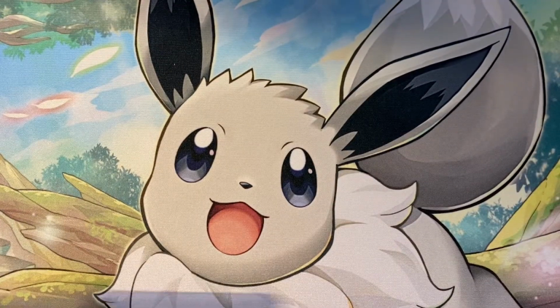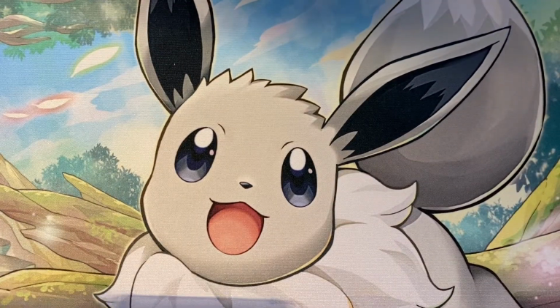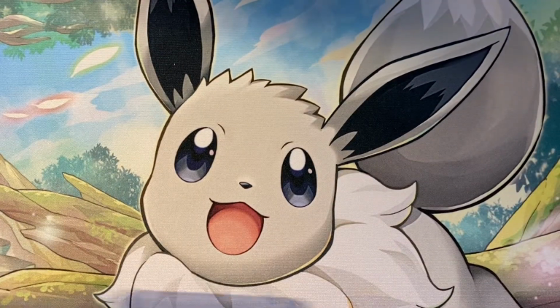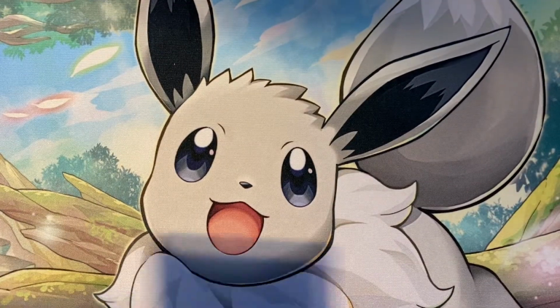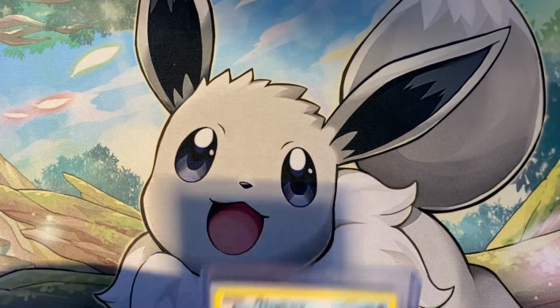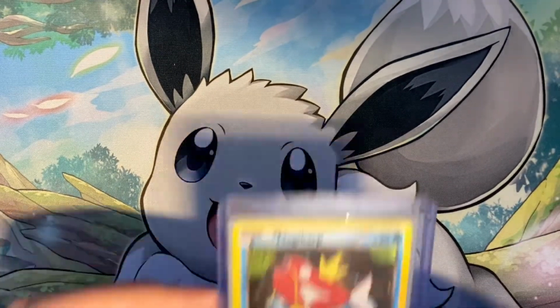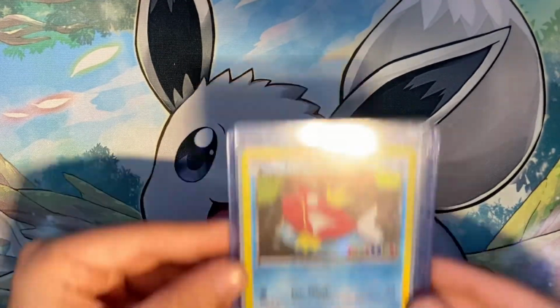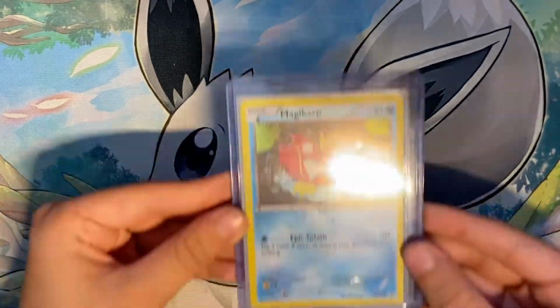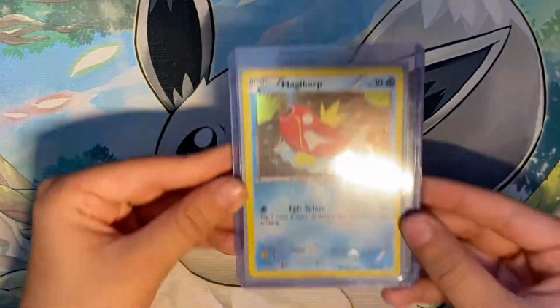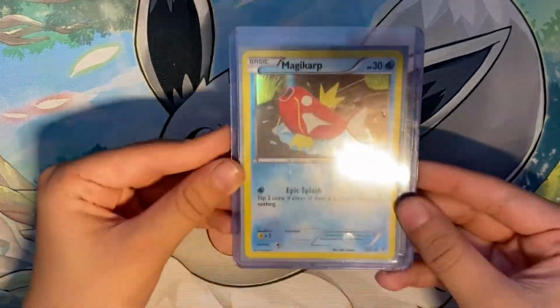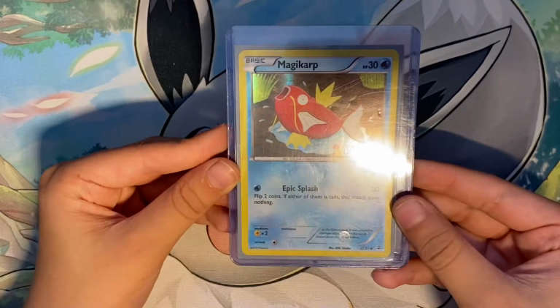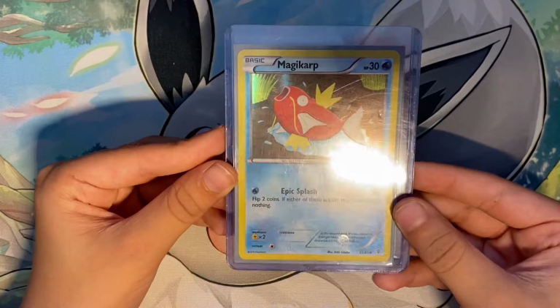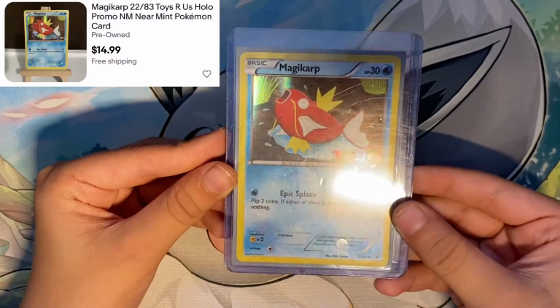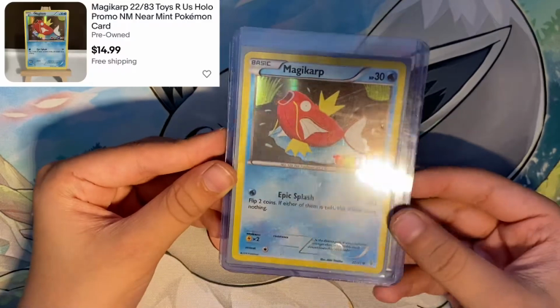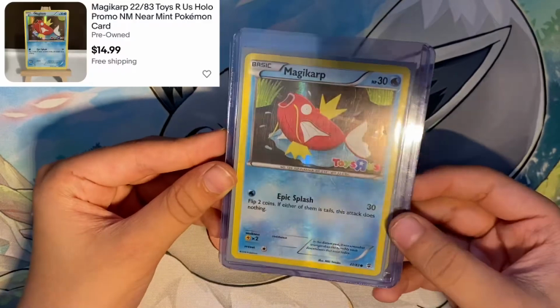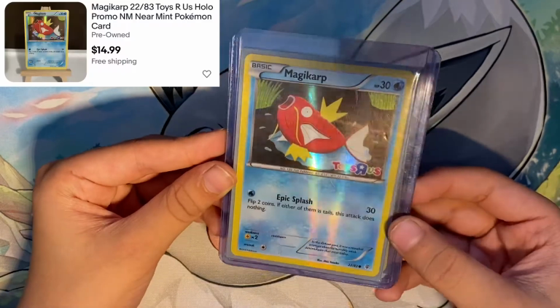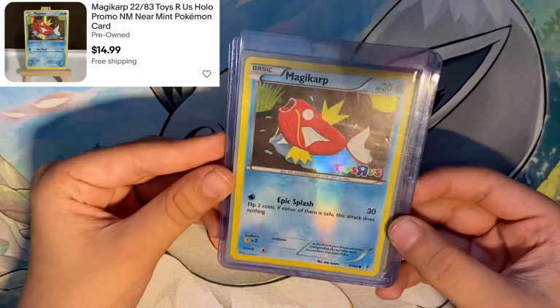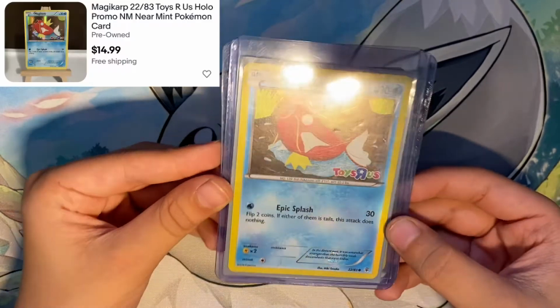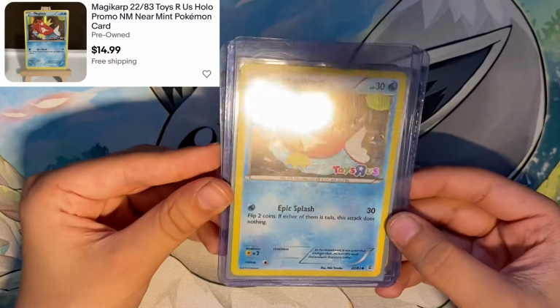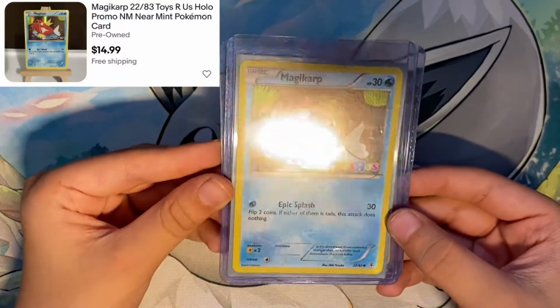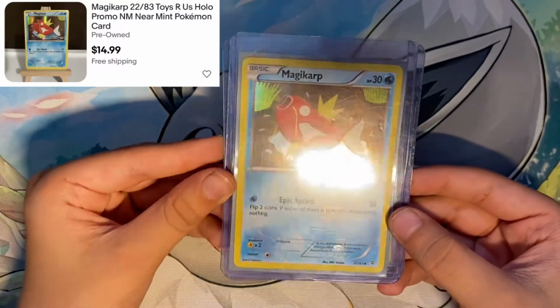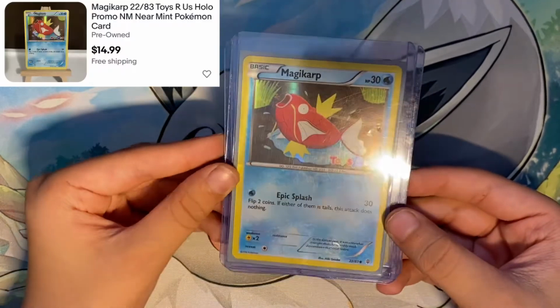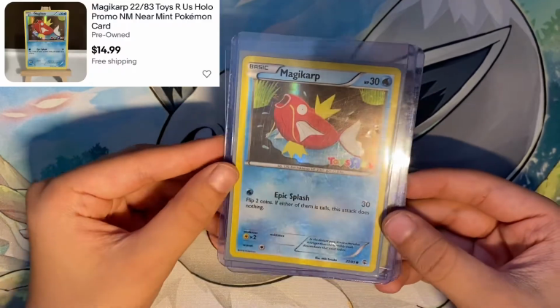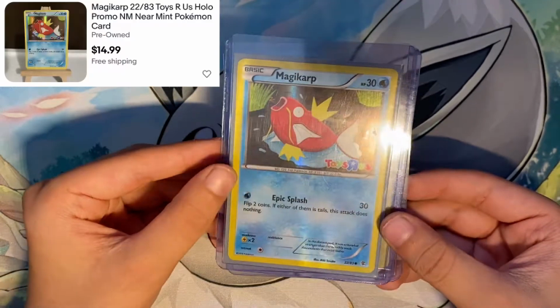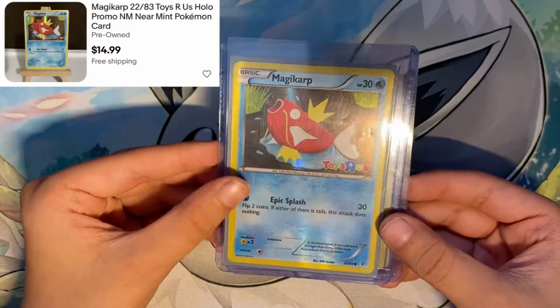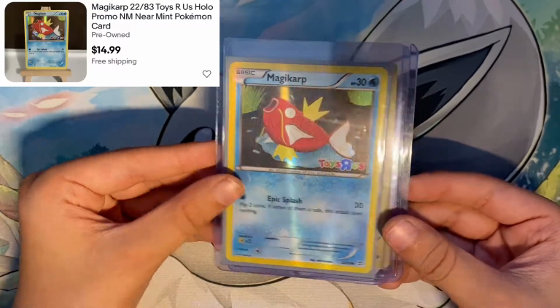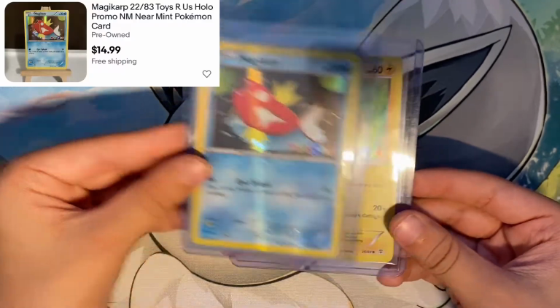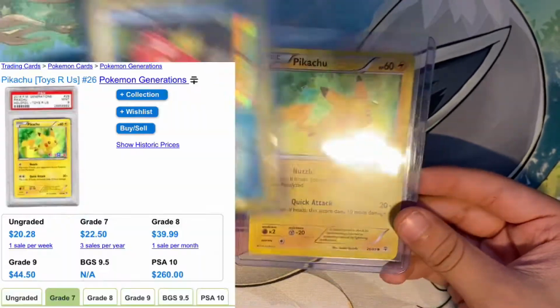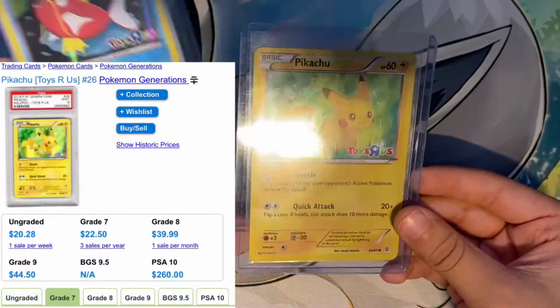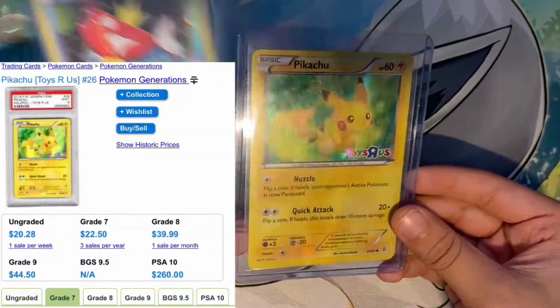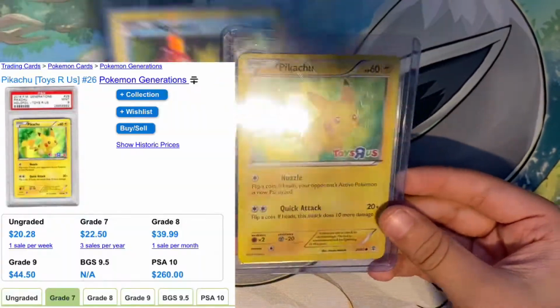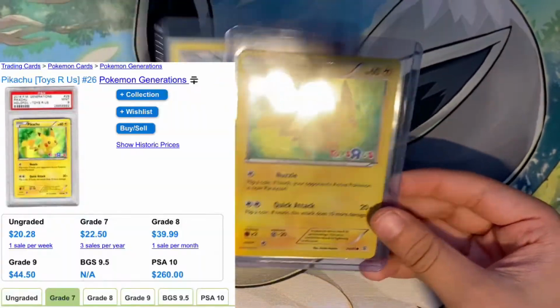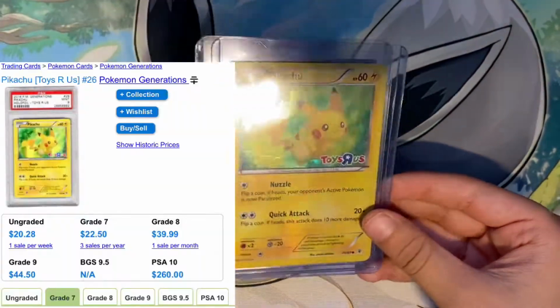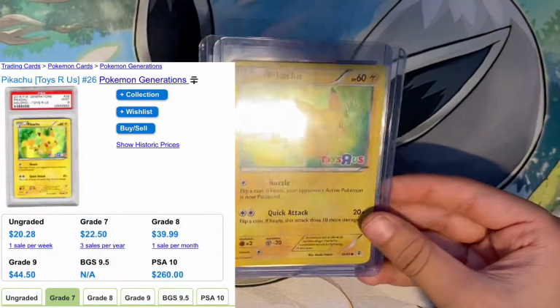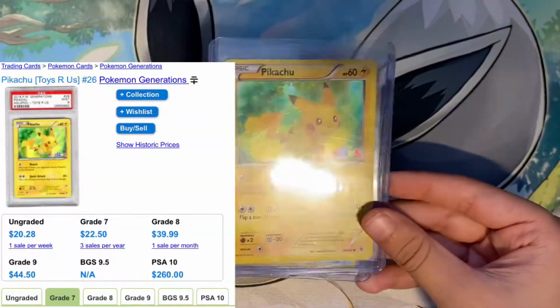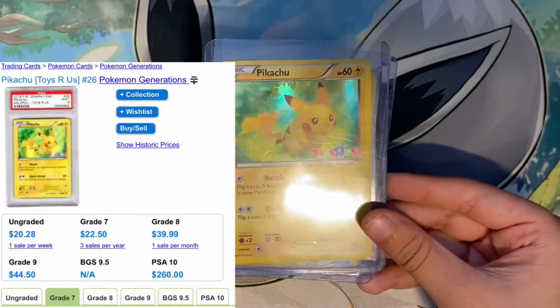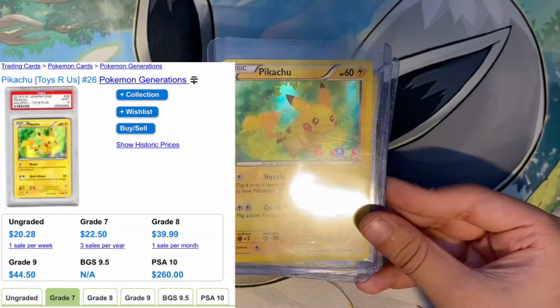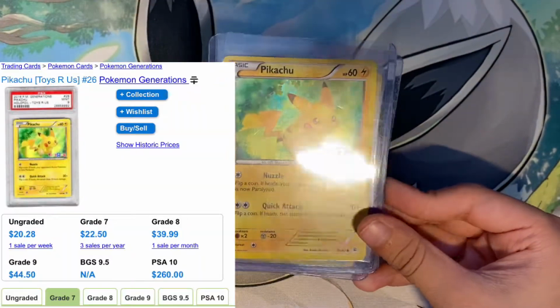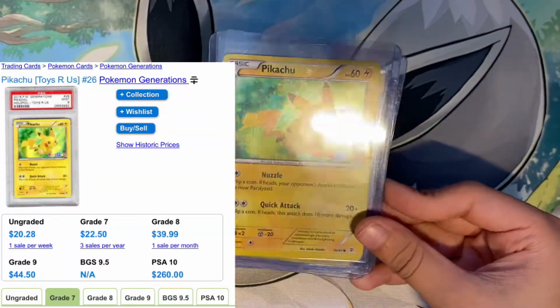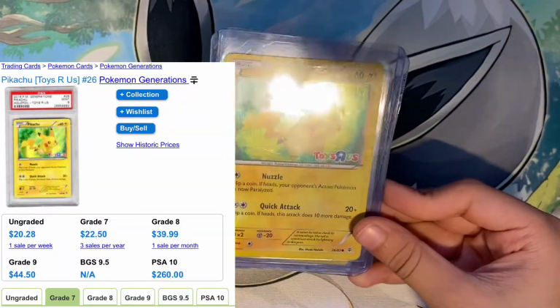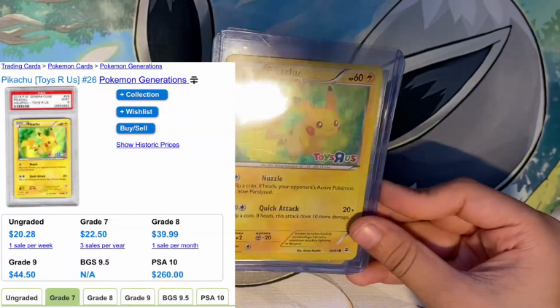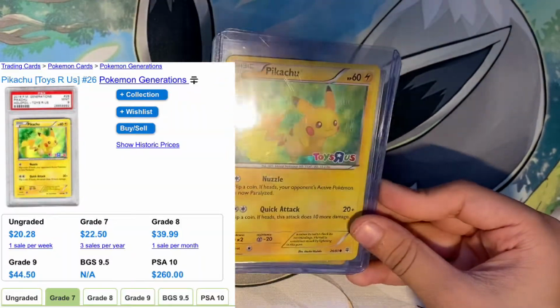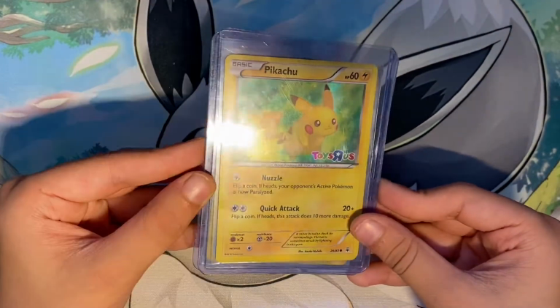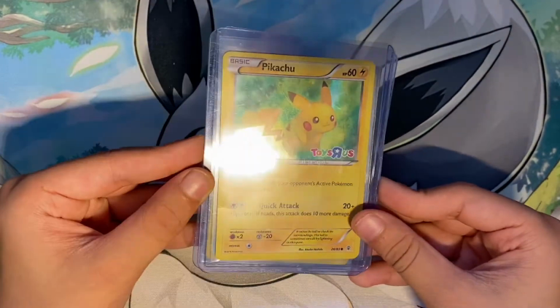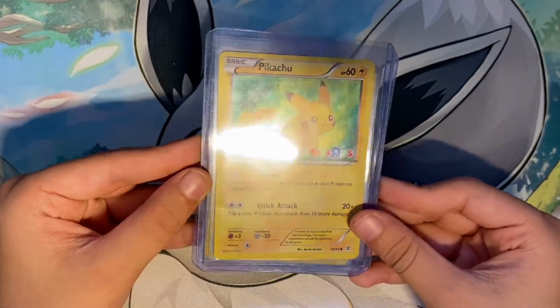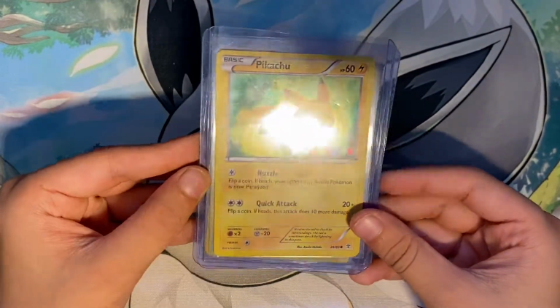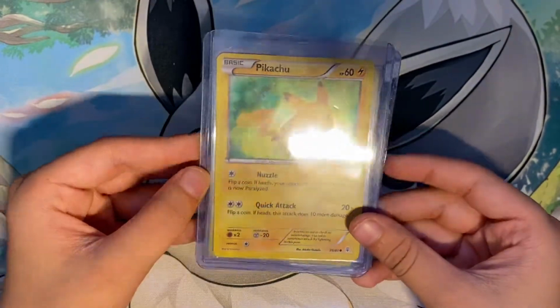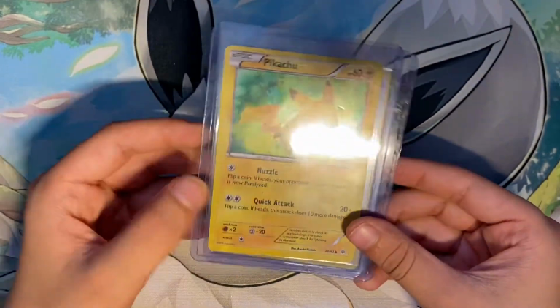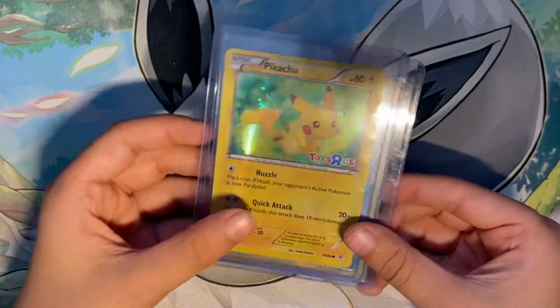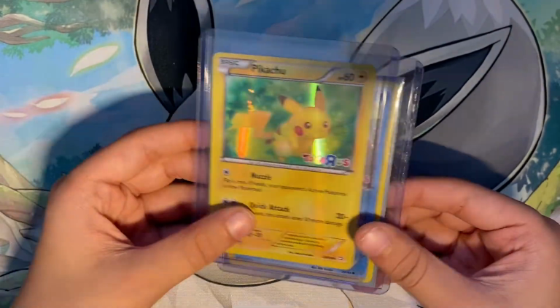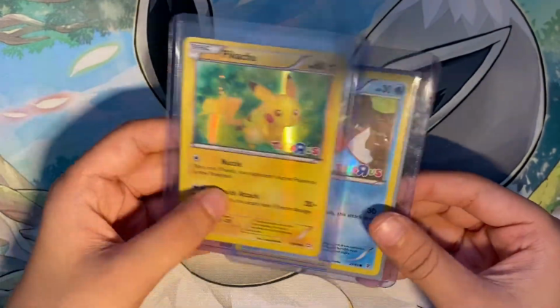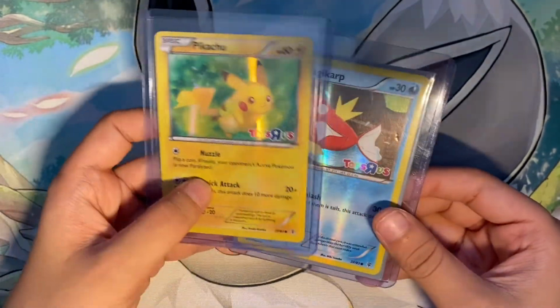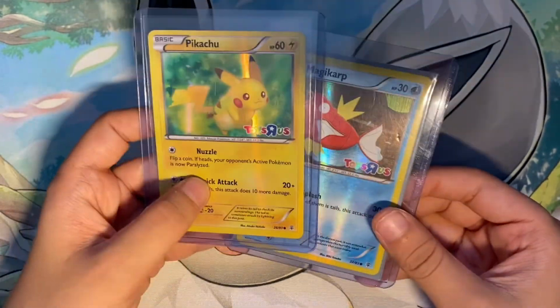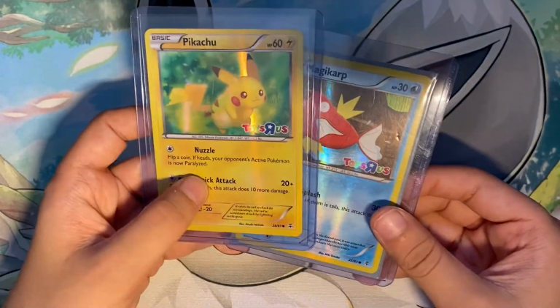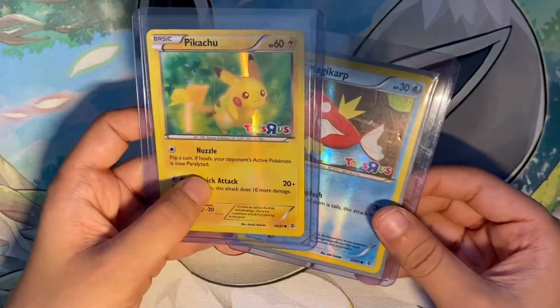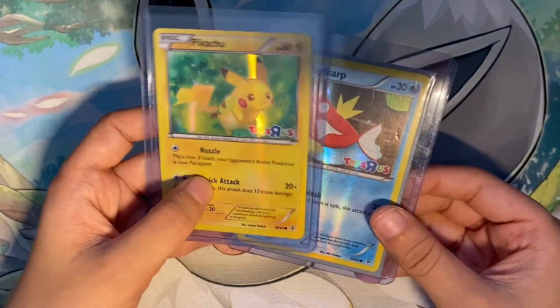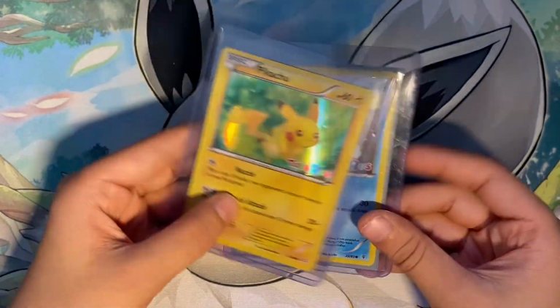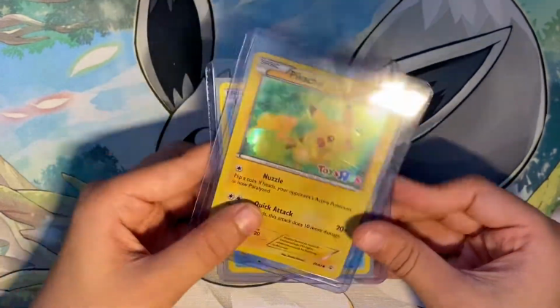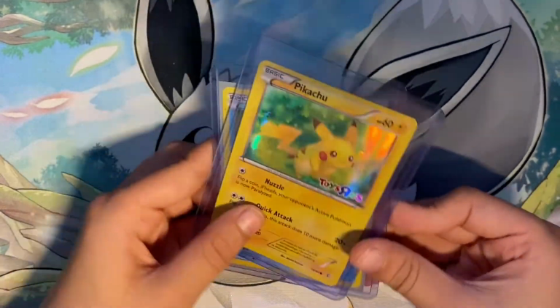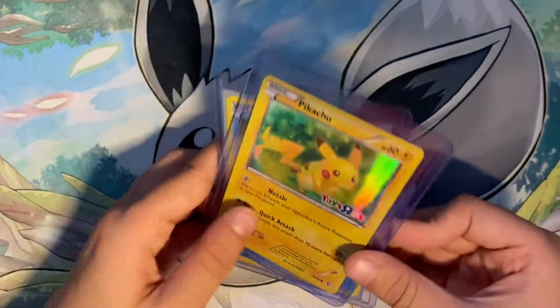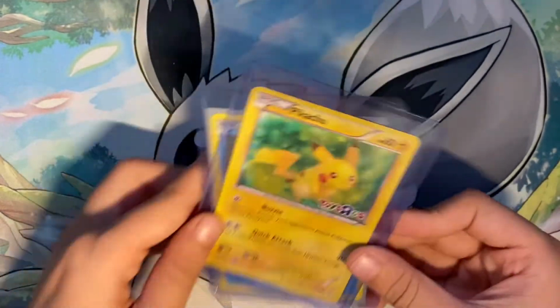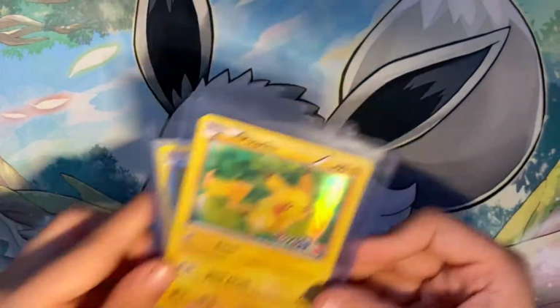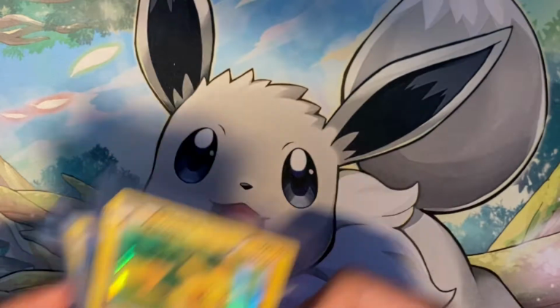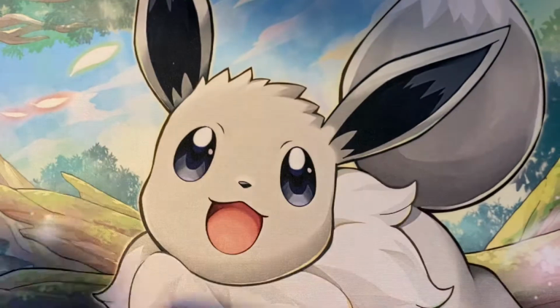And then I got my two Toys R Us cards — I got a Magikarp and I got Pikachu, not in very good condition.